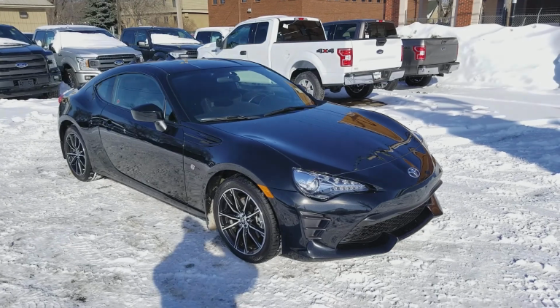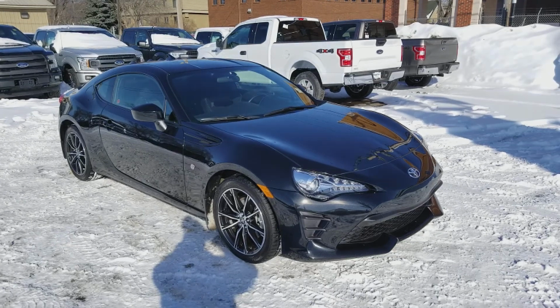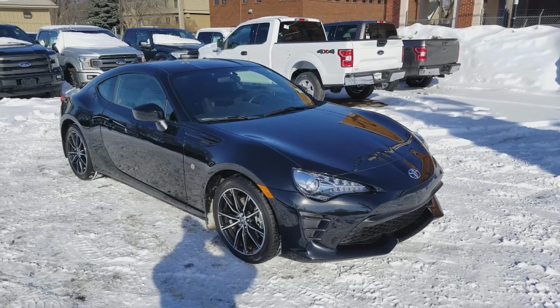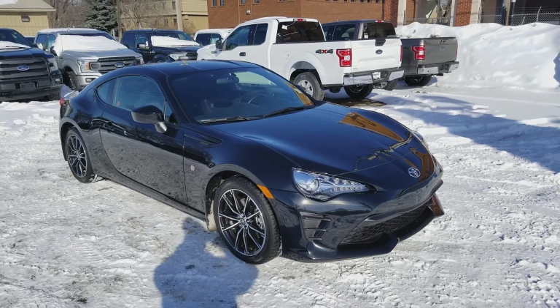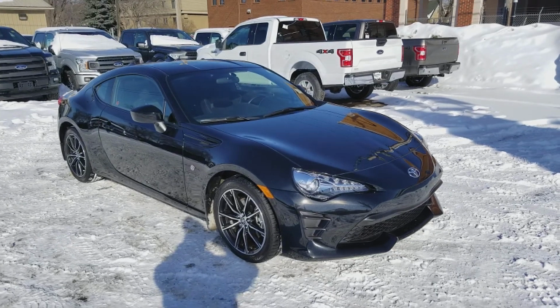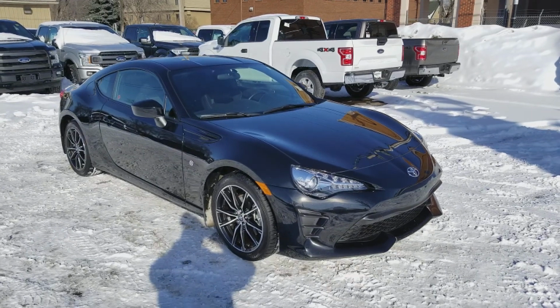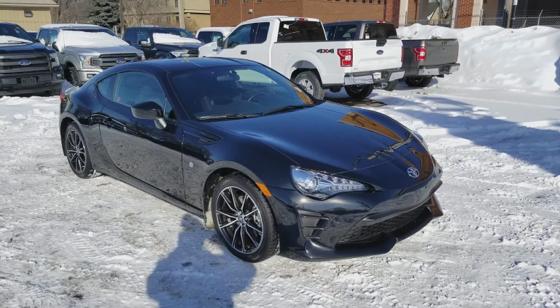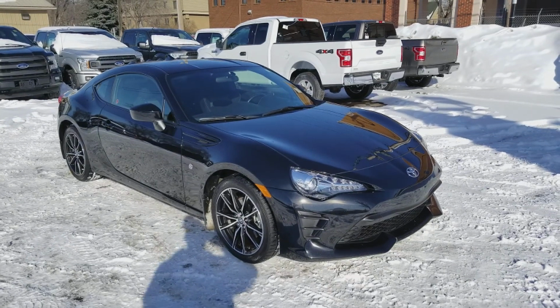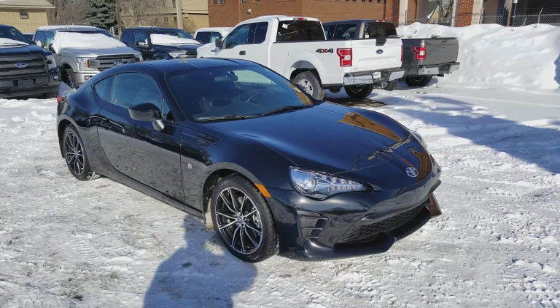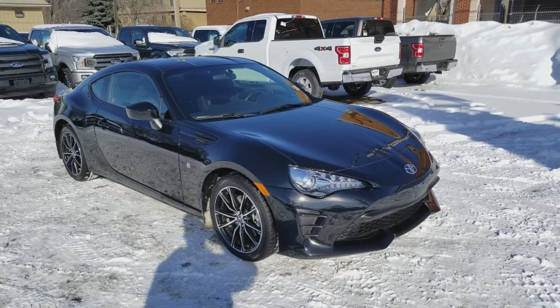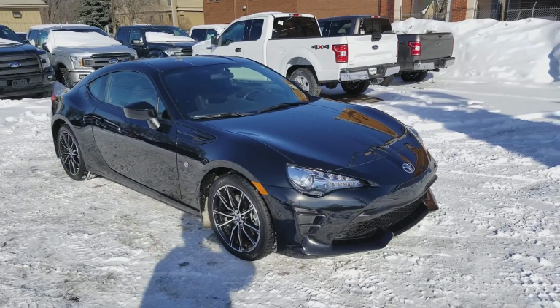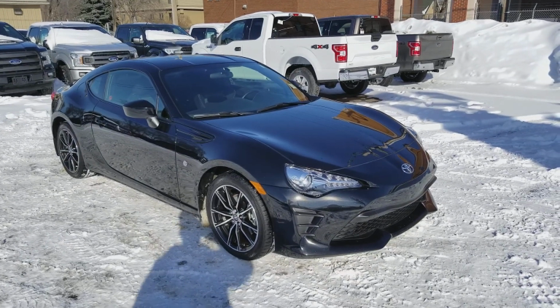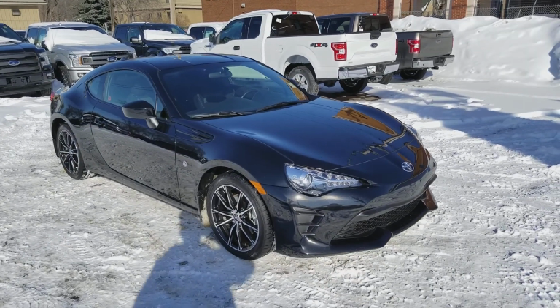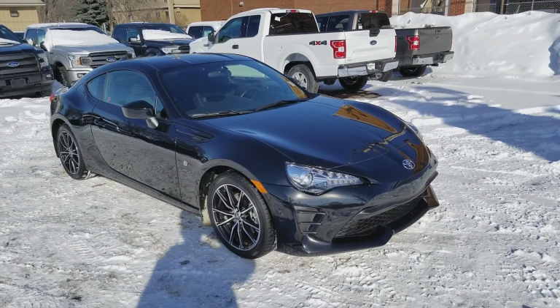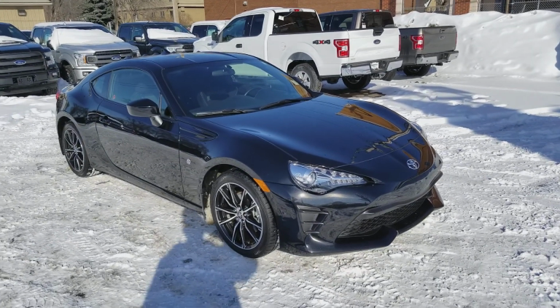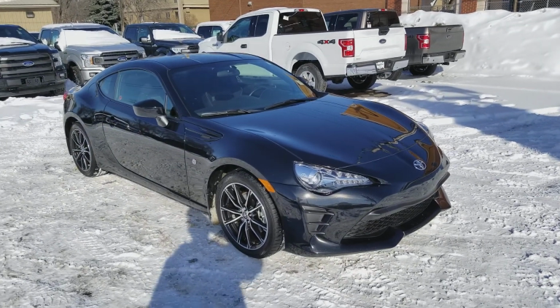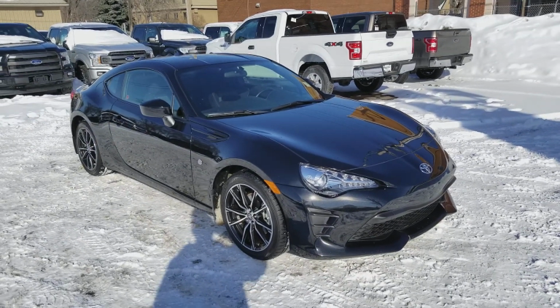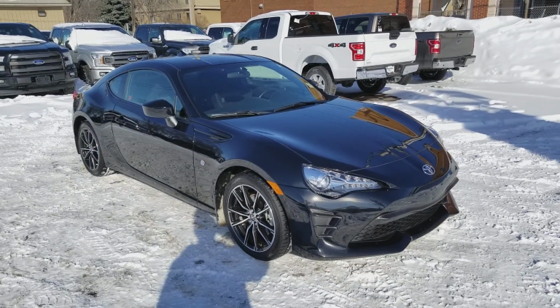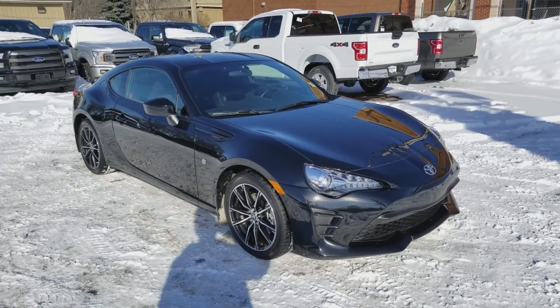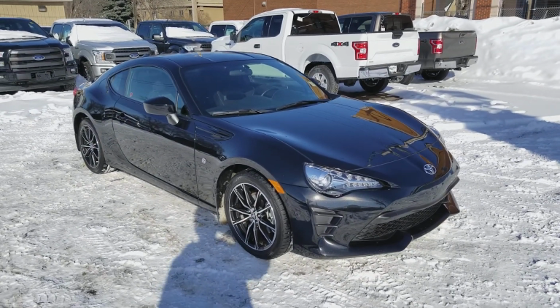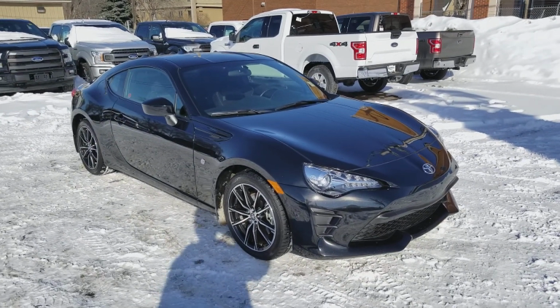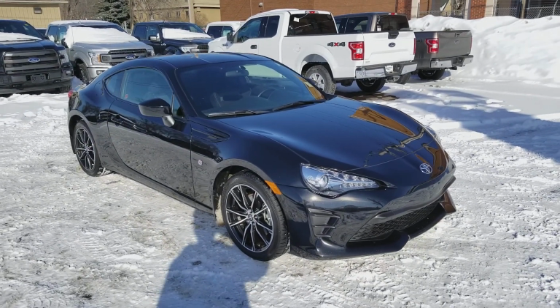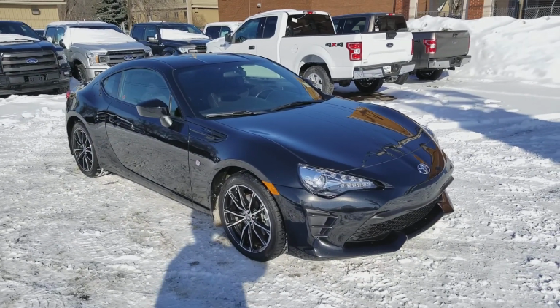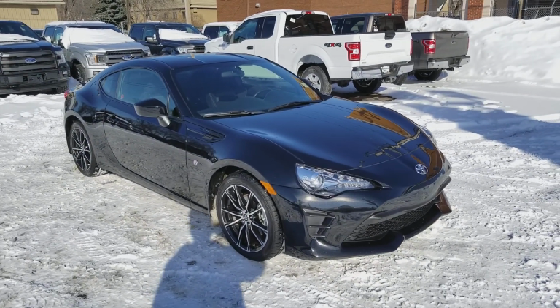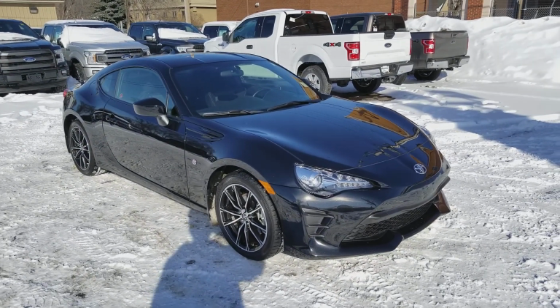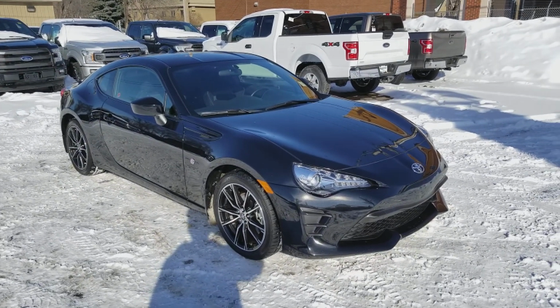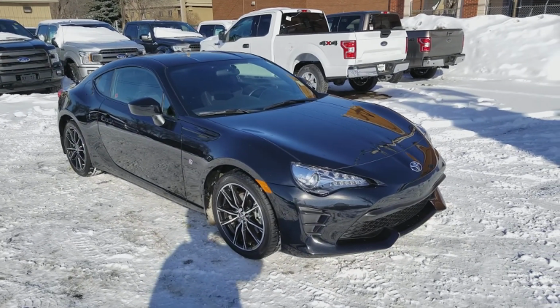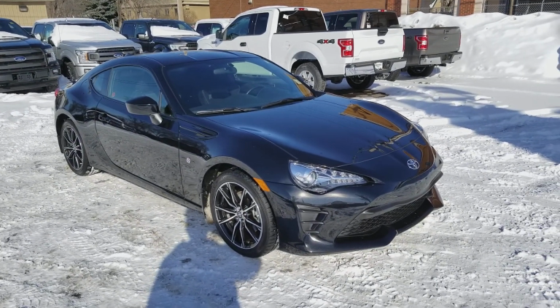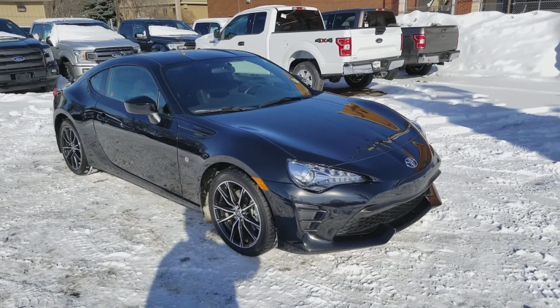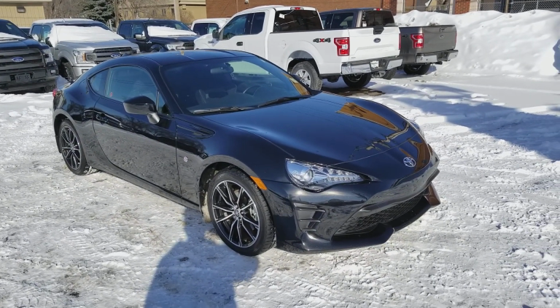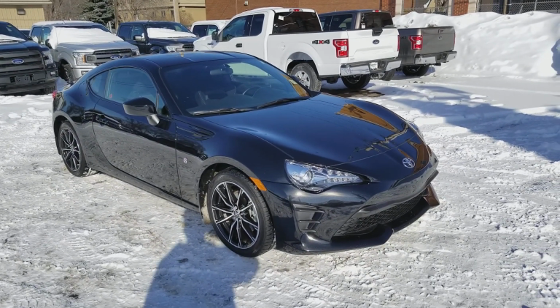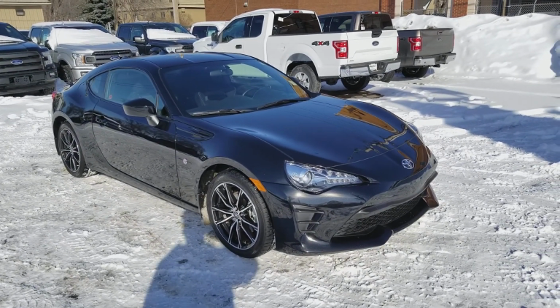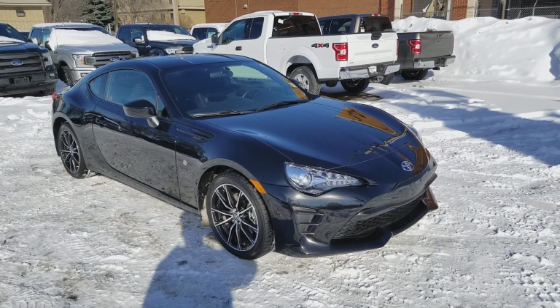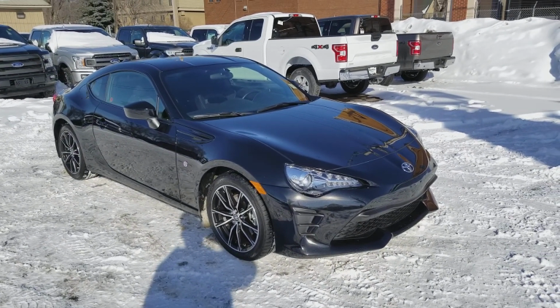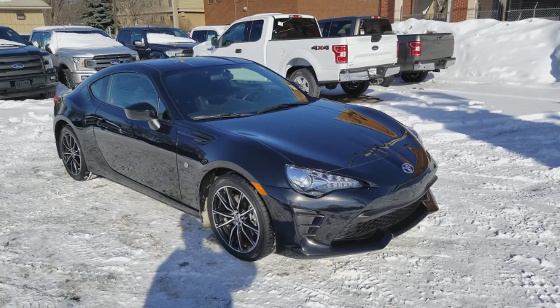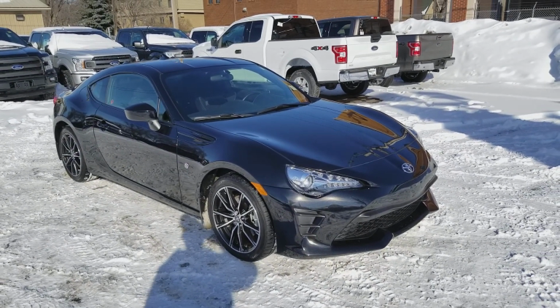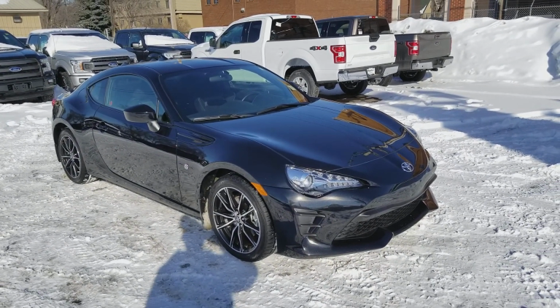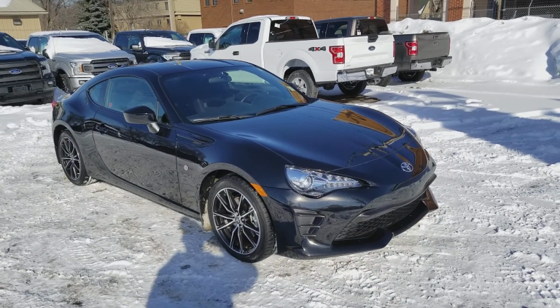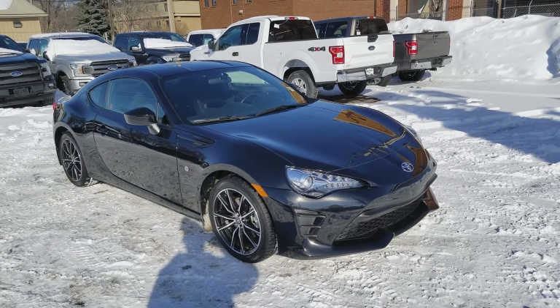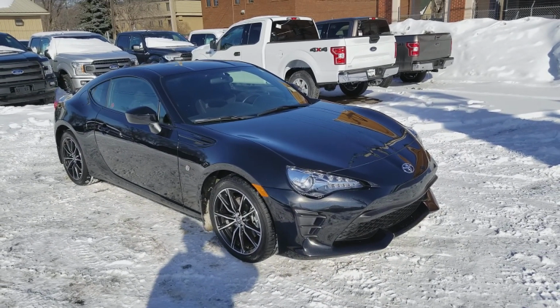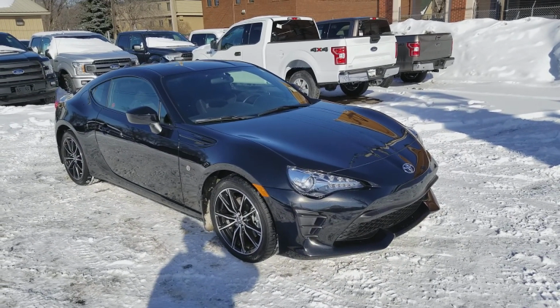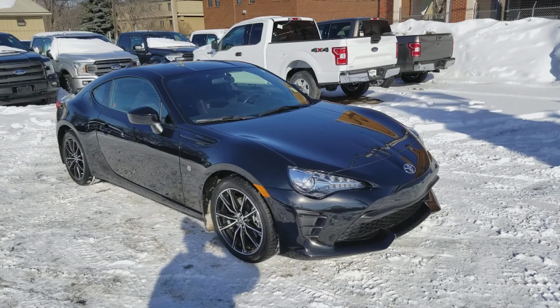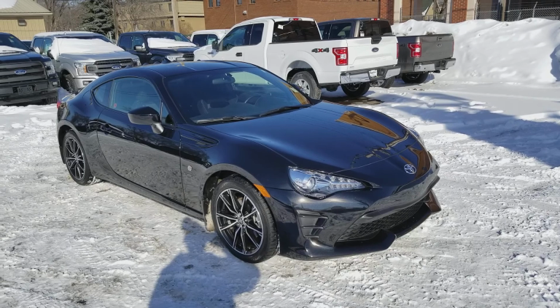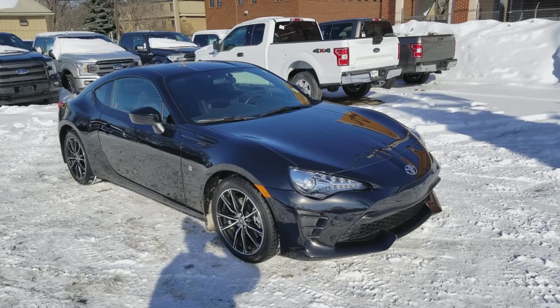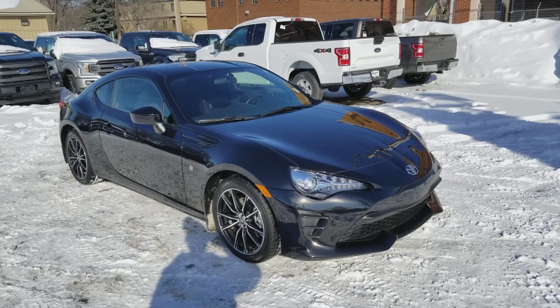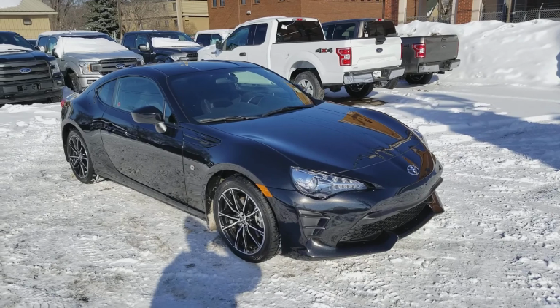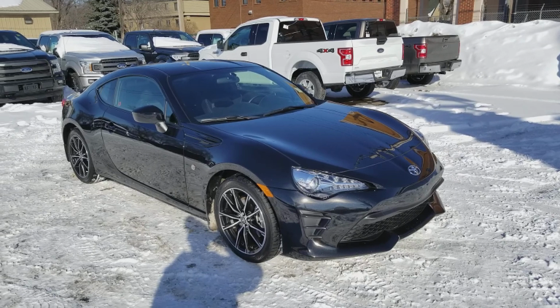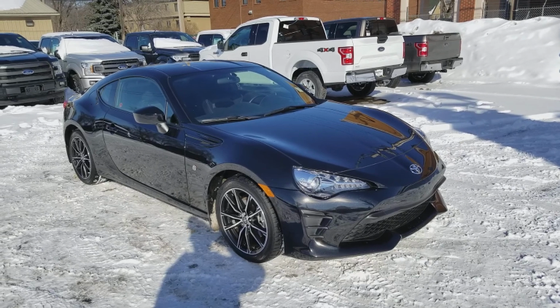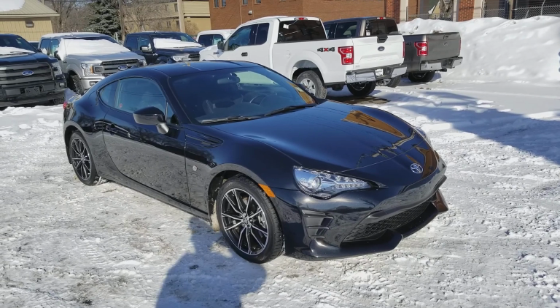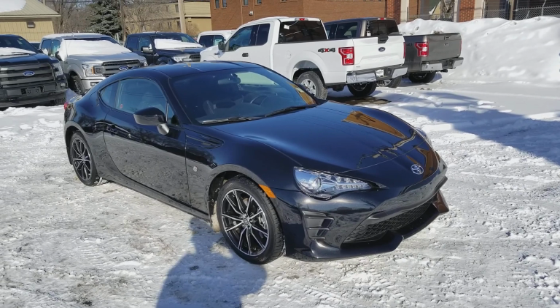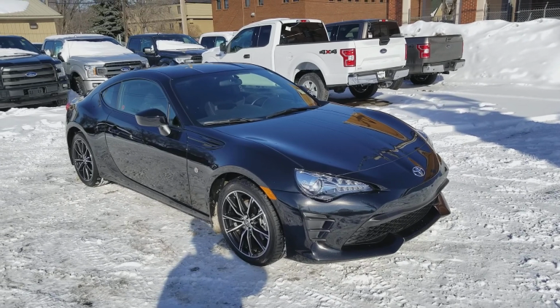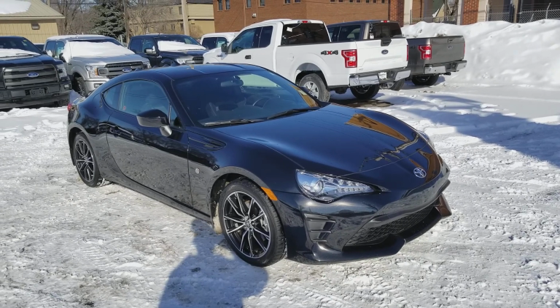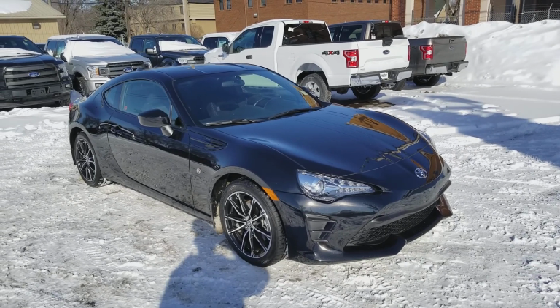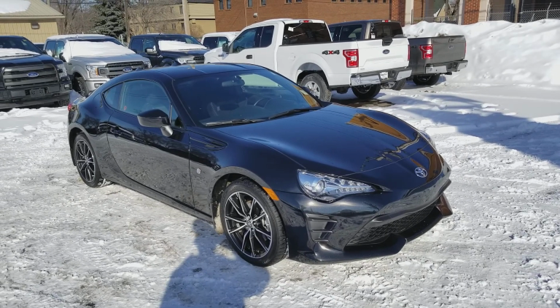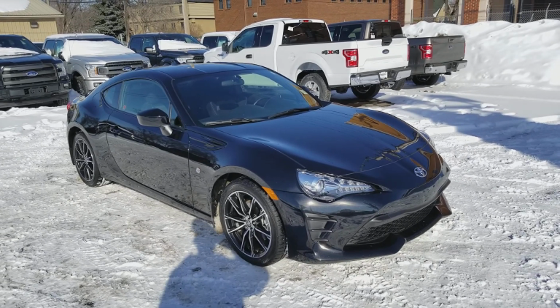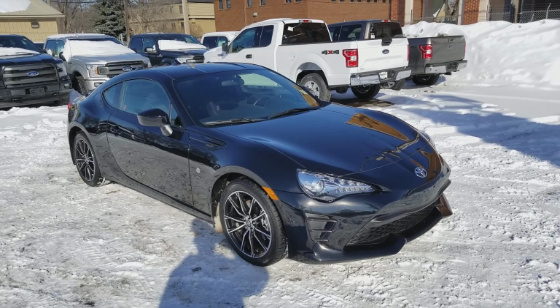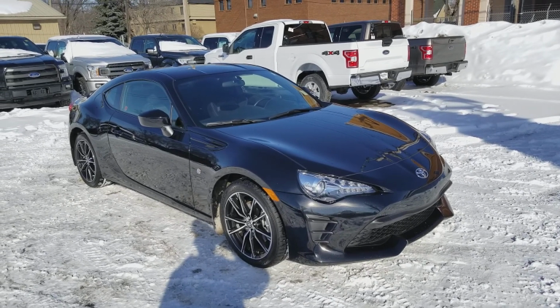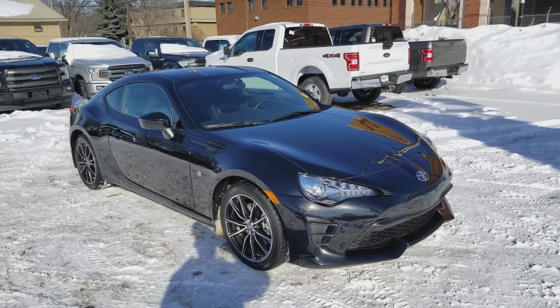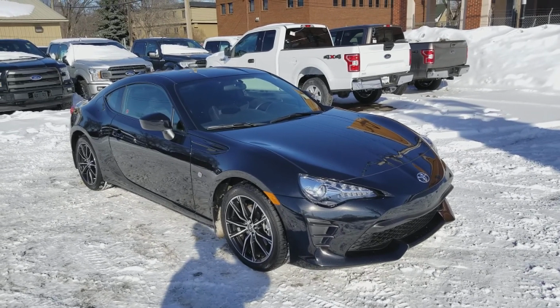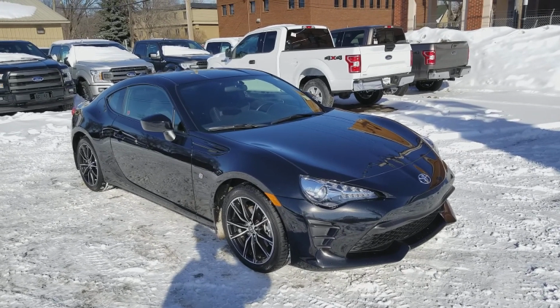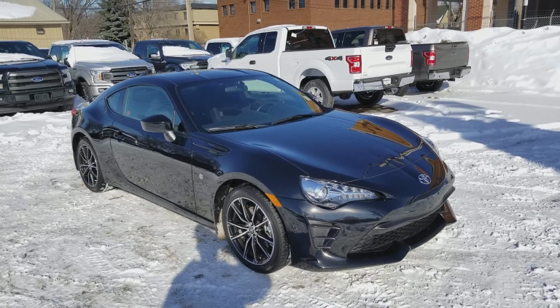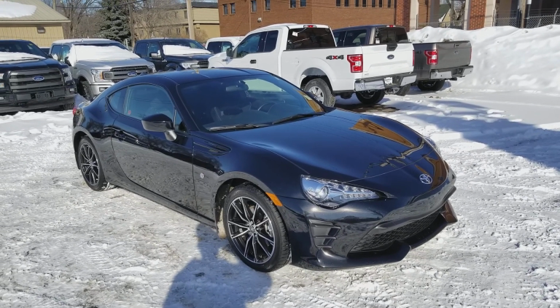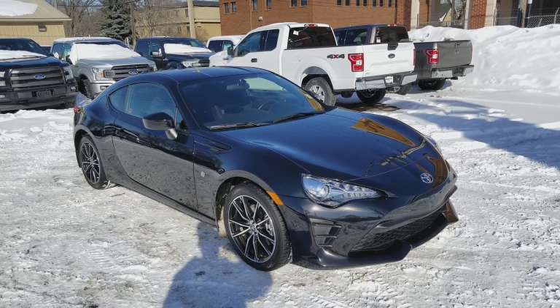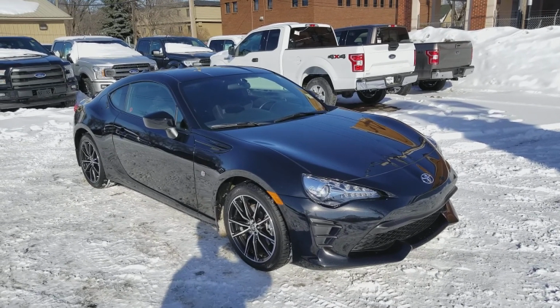Hey, it's Lindsay once again at Waterloo Ford Lincoln. Today I'm giving you a quick look at this 2017 Toyota 86 in black.